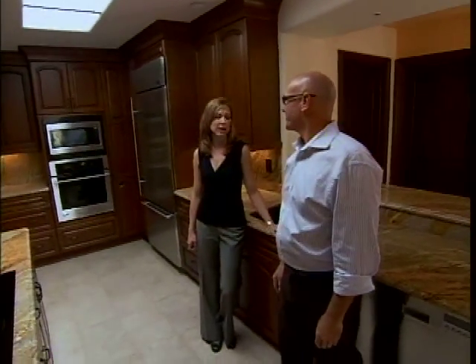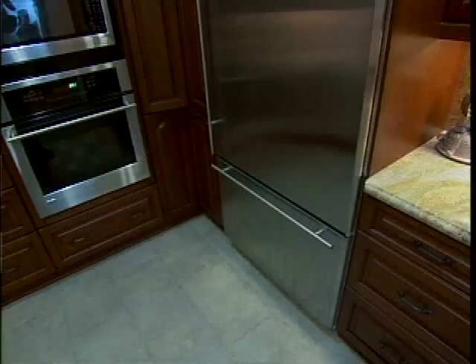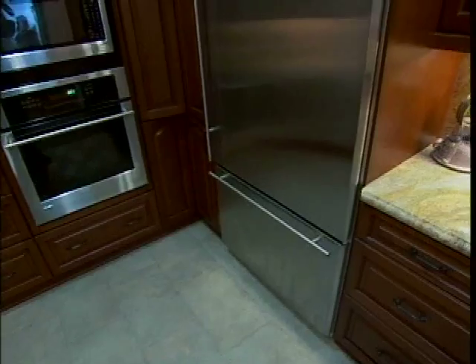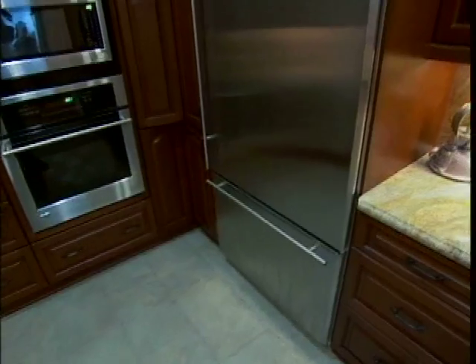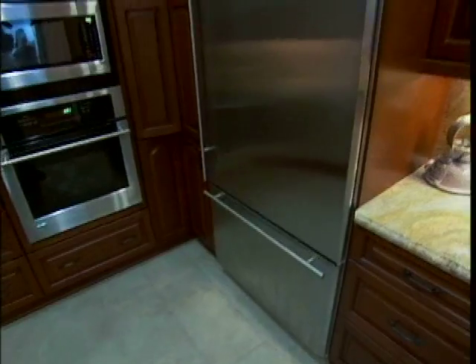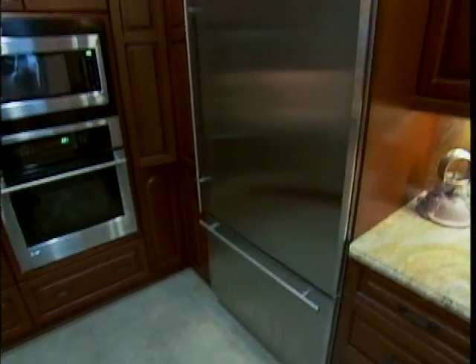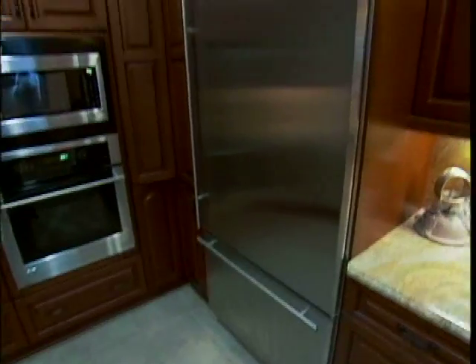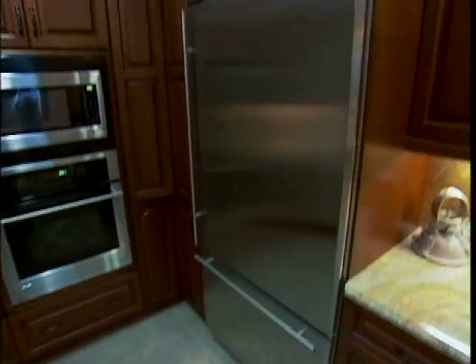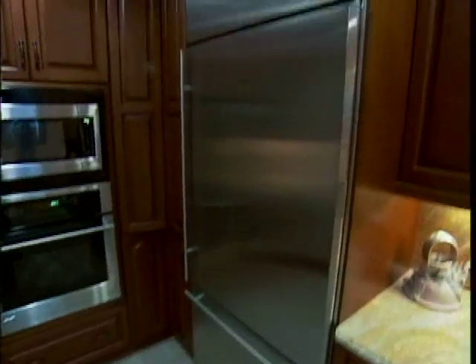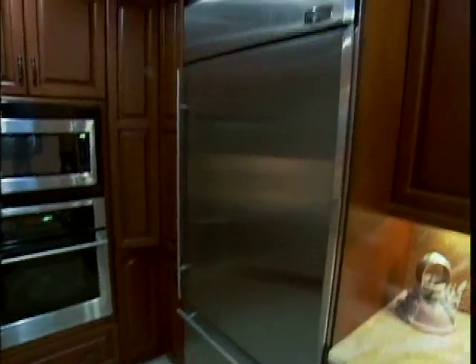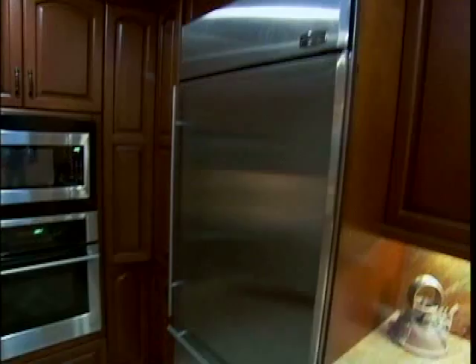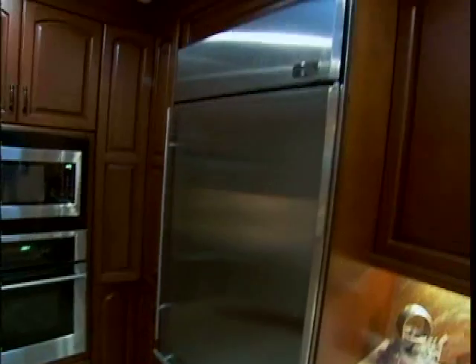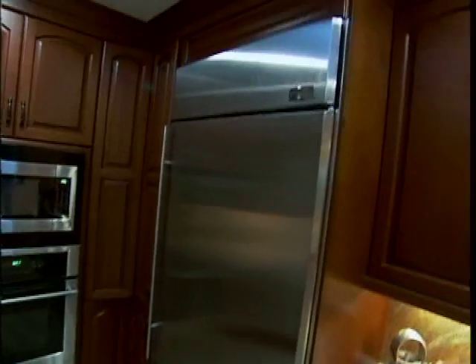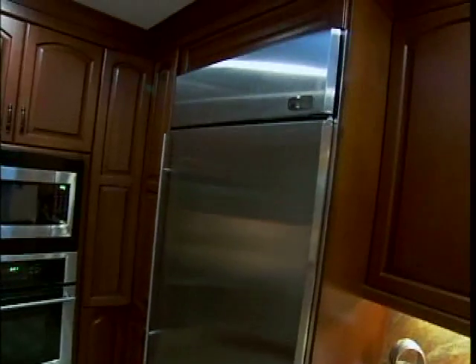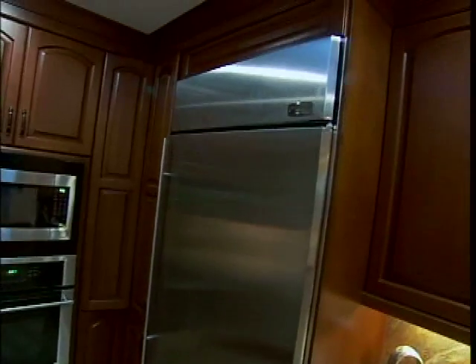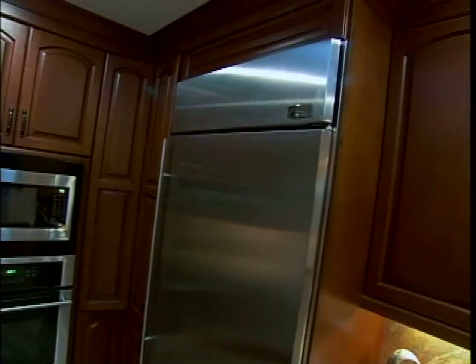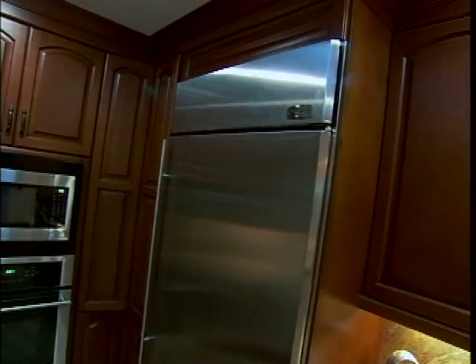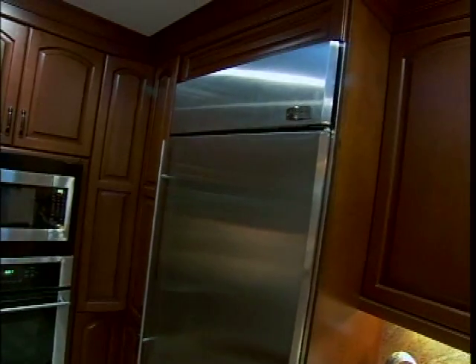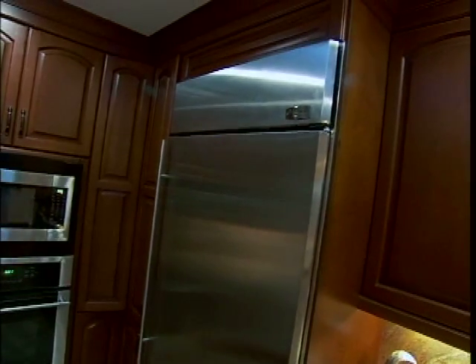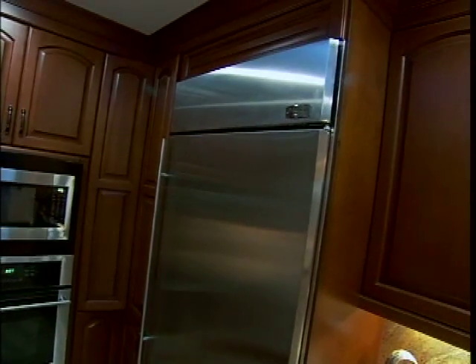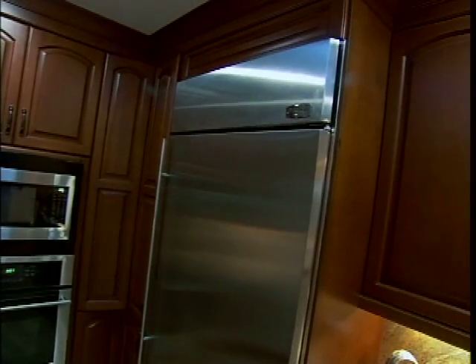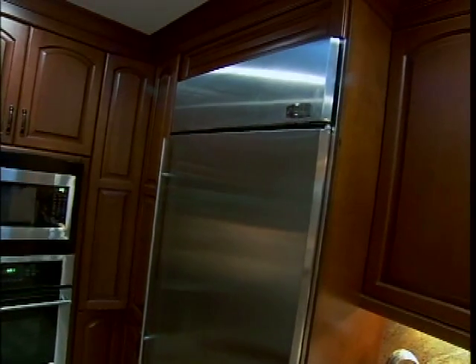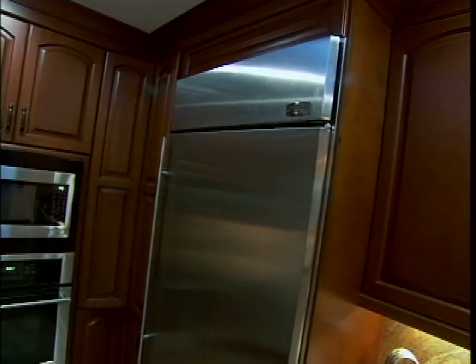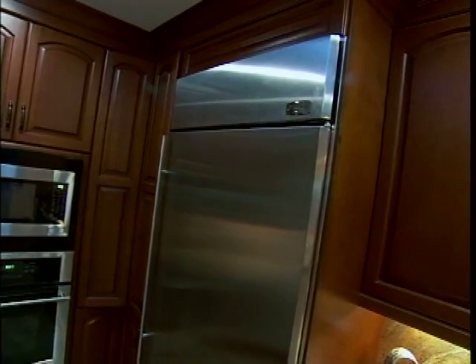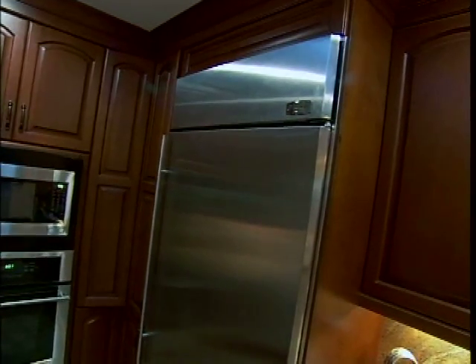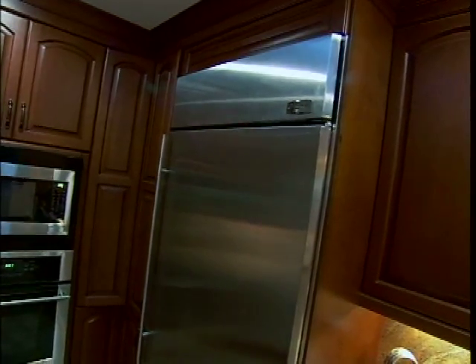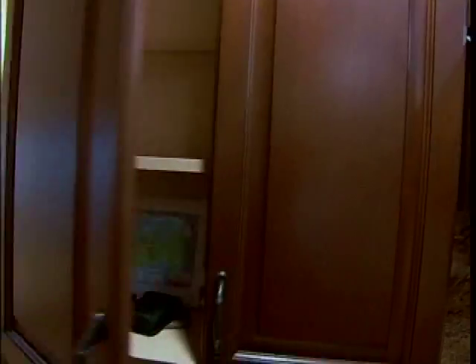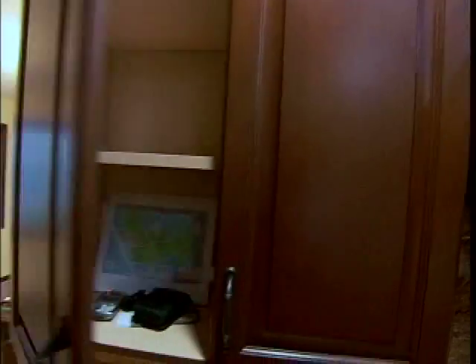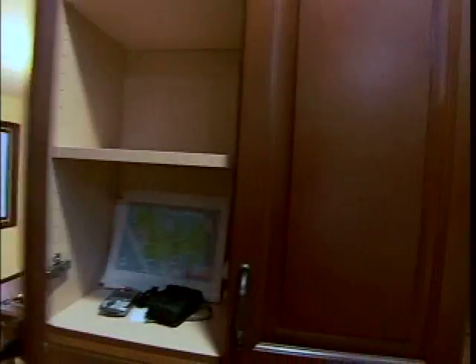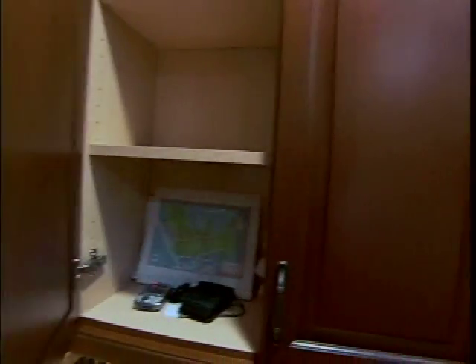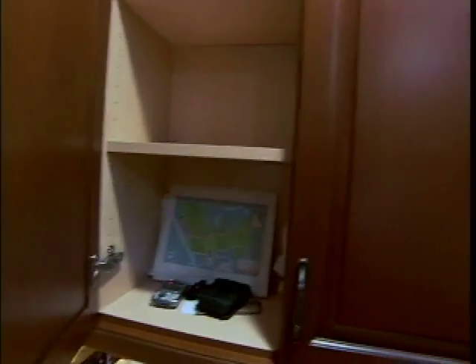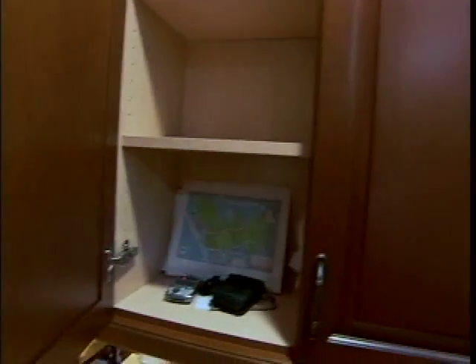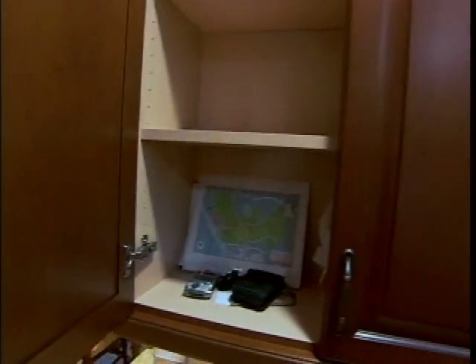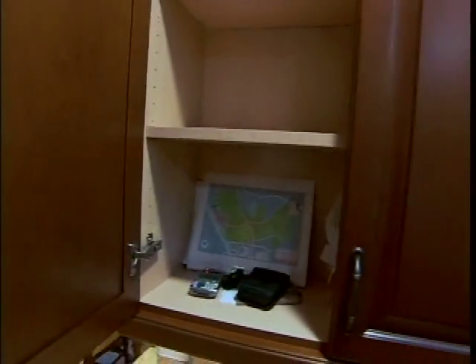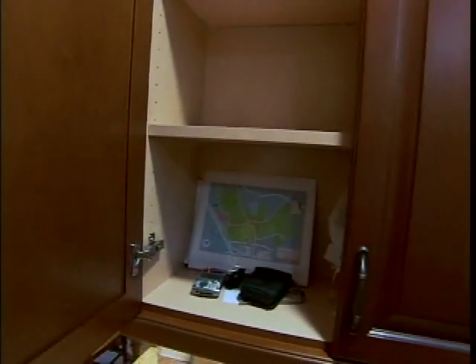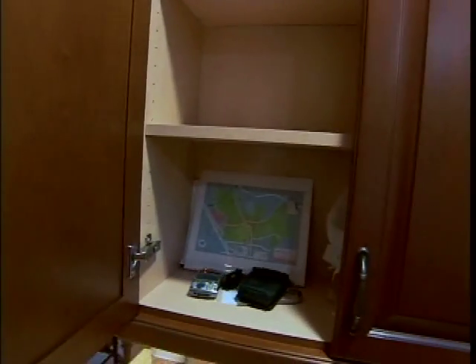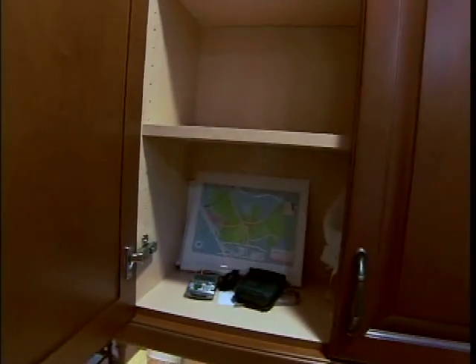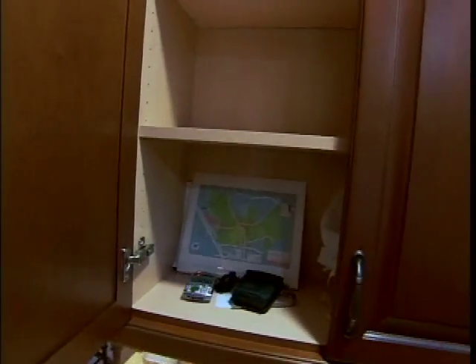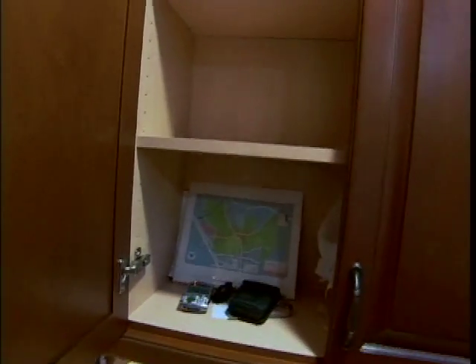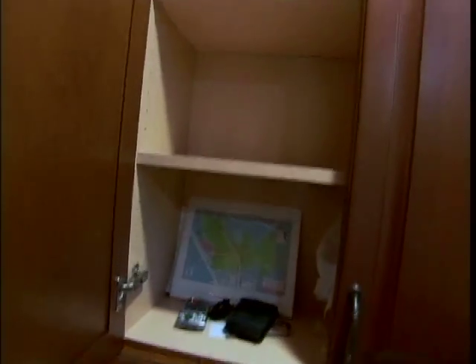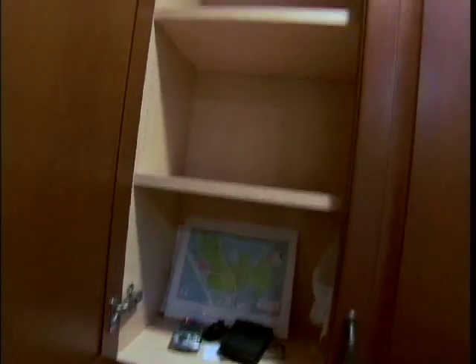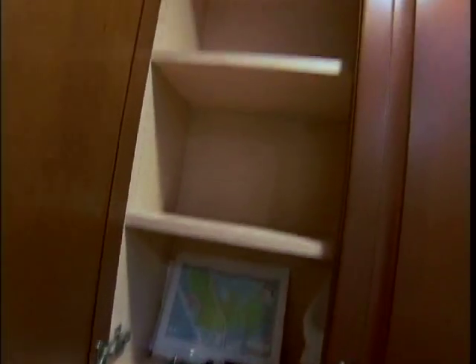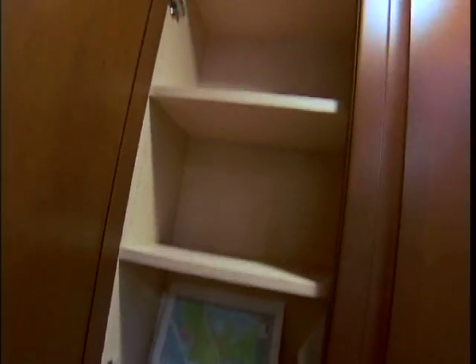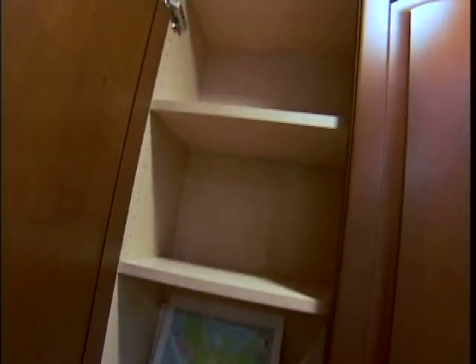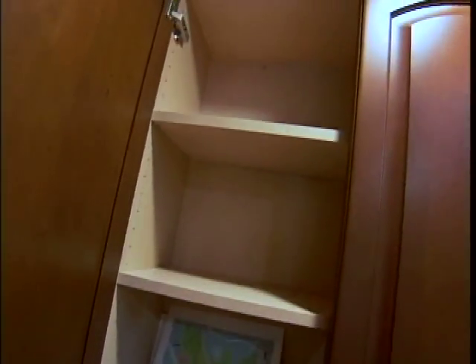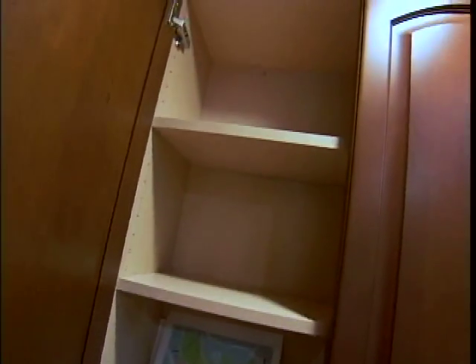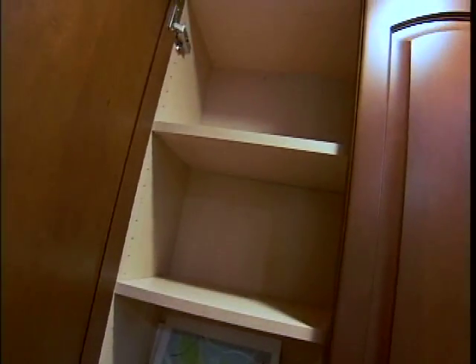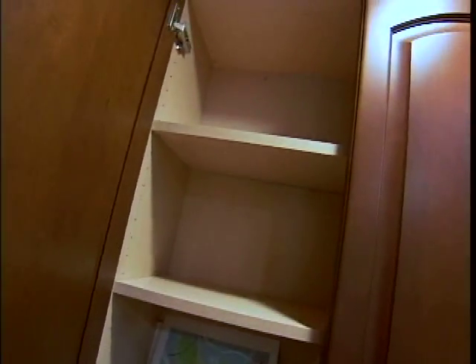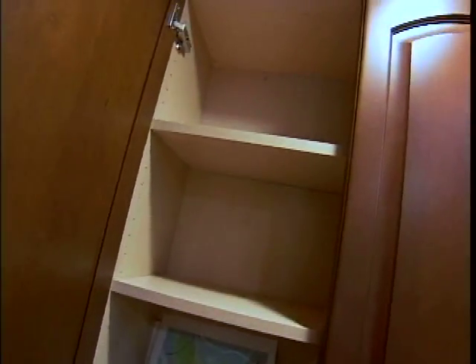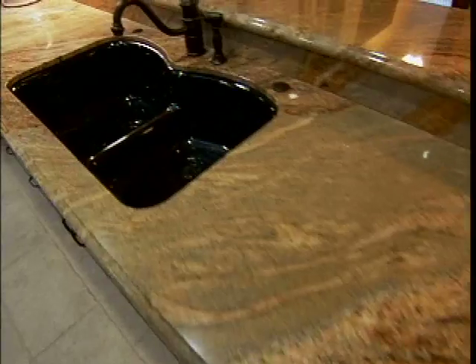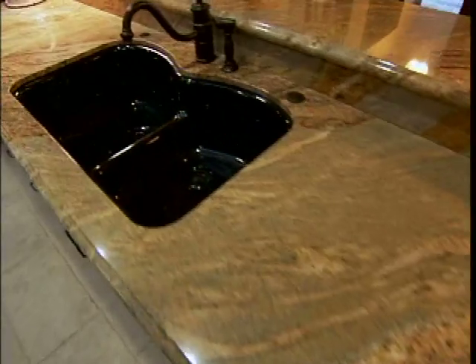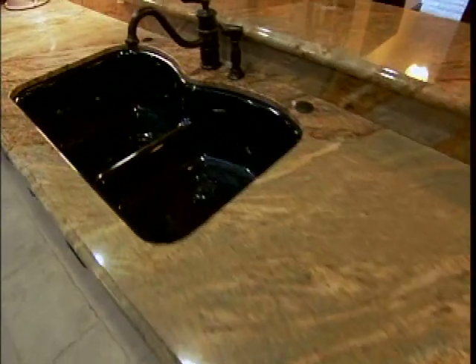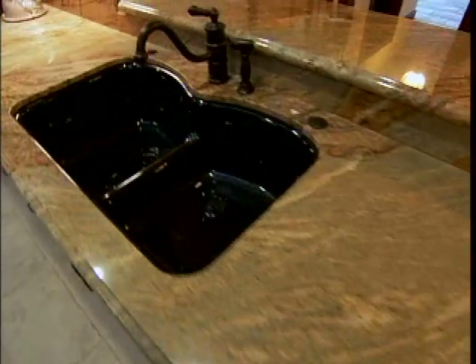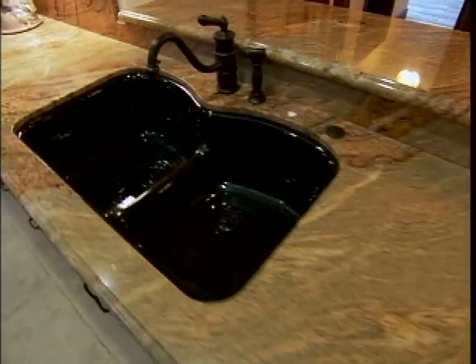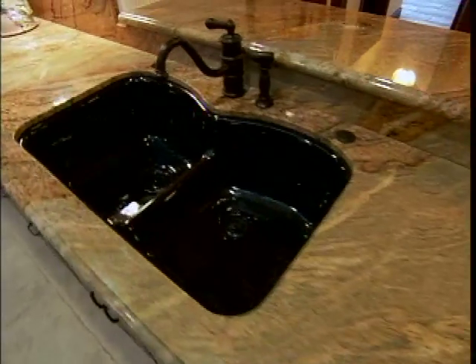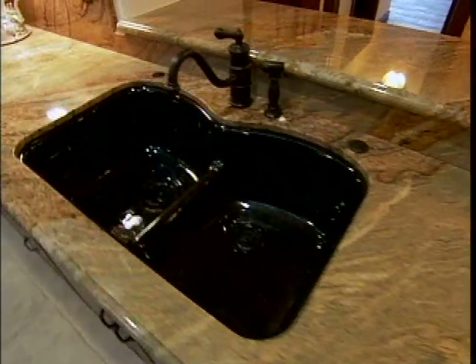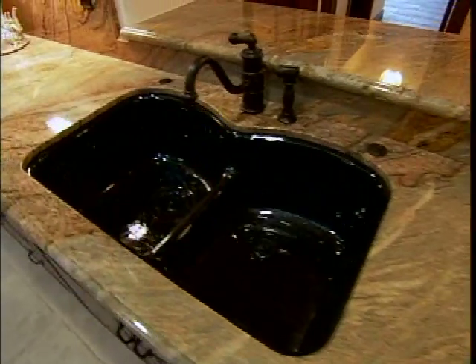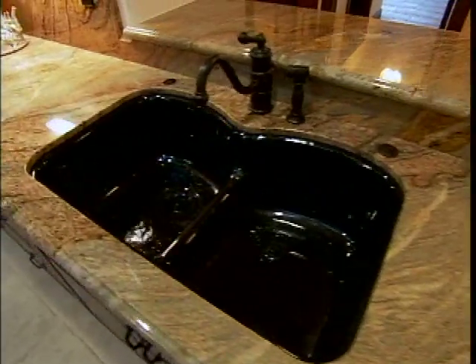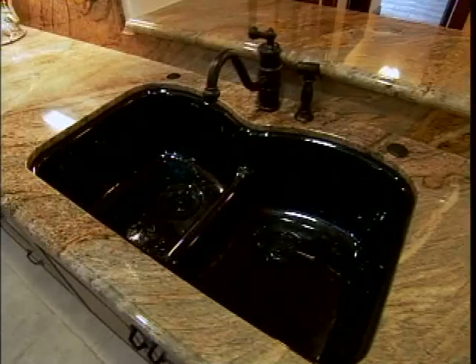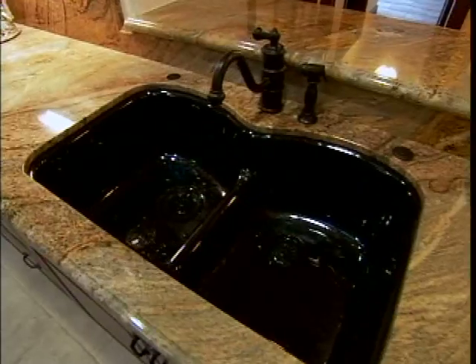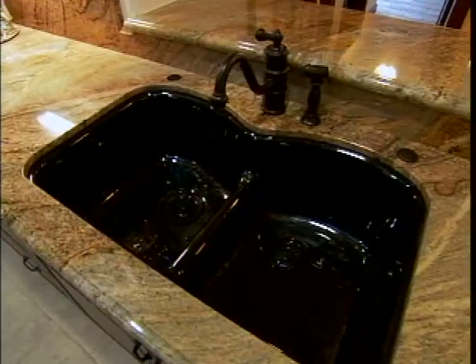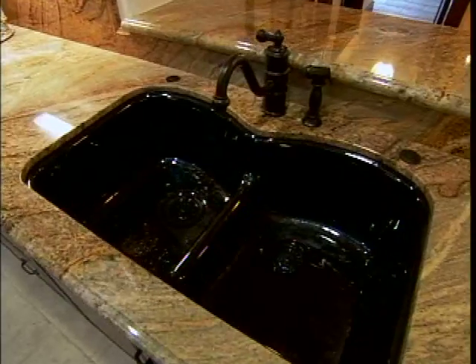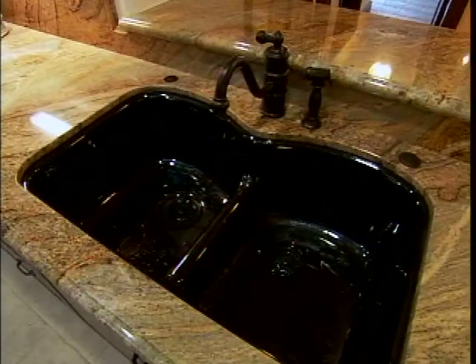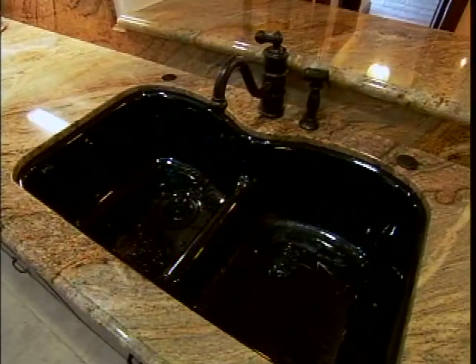I've got to tell you, Chris, this kitchen is just gorgeous. I would take it in a heartbeat. I think it's going to be a huge selling point. Yeah, I'm really happy with it.